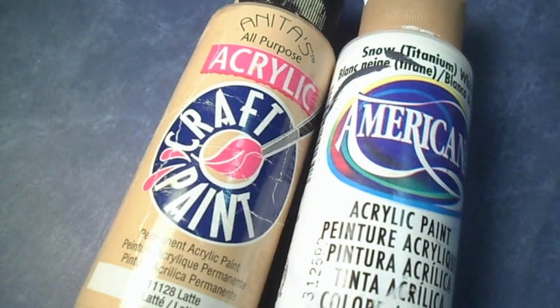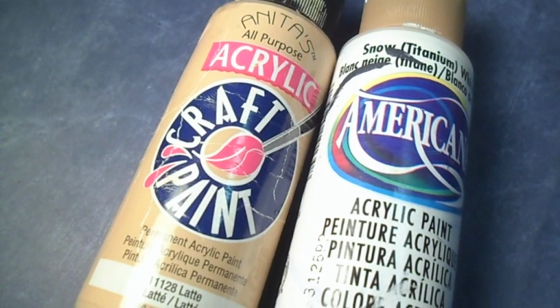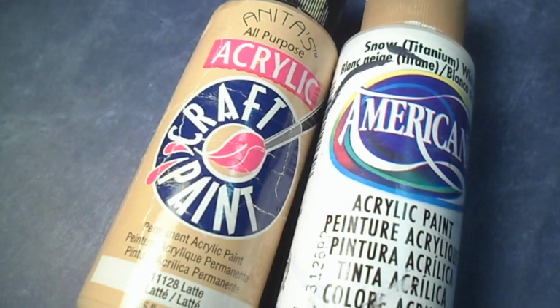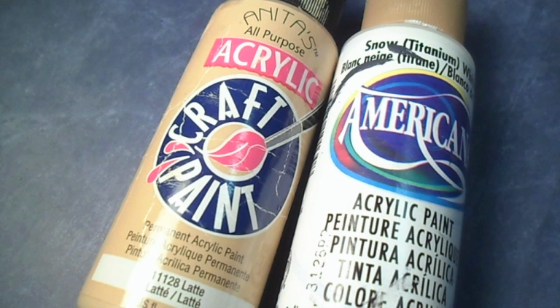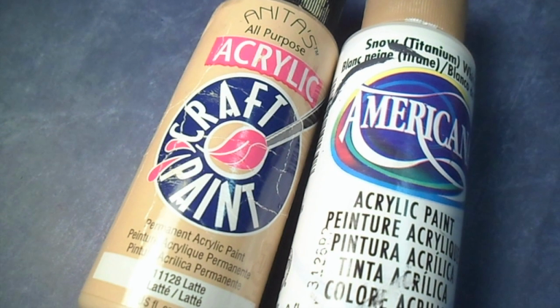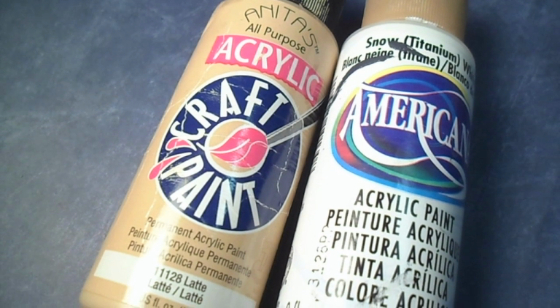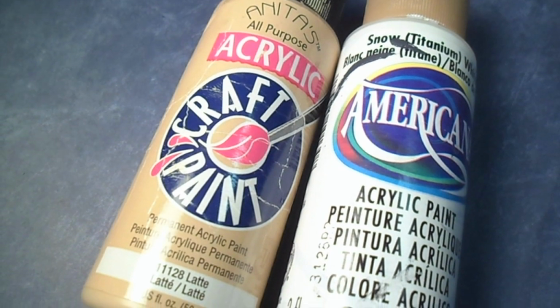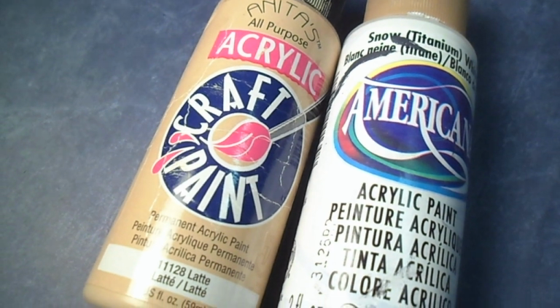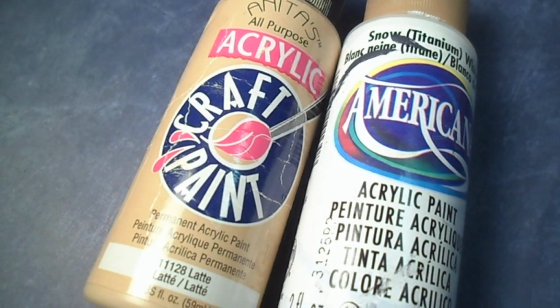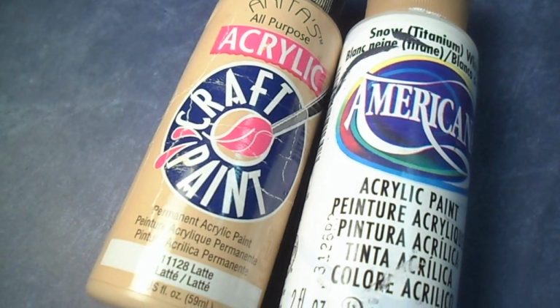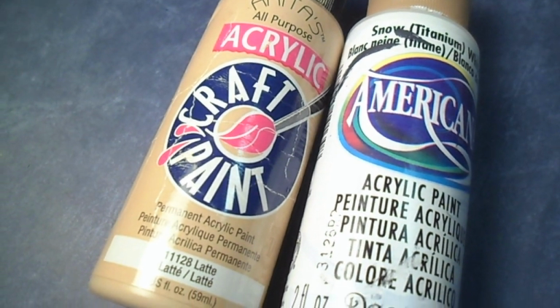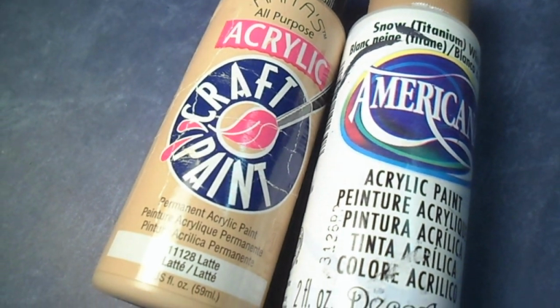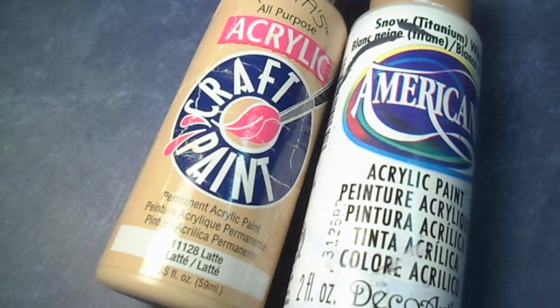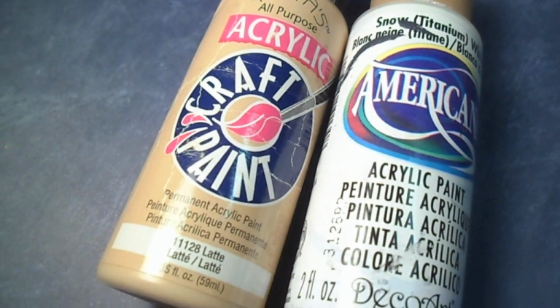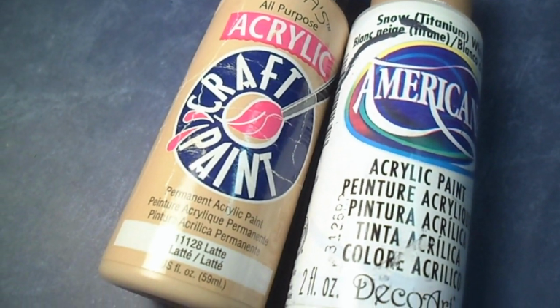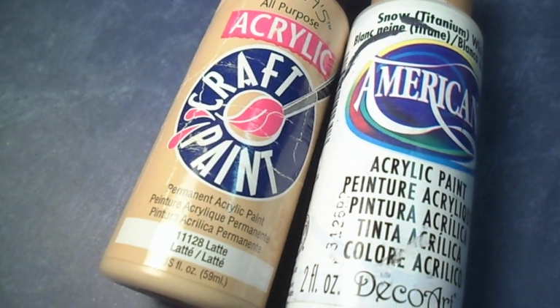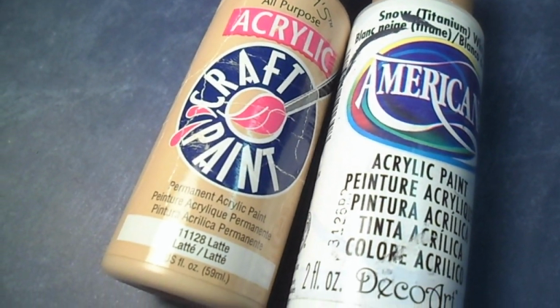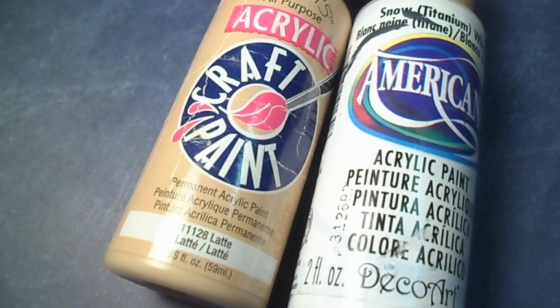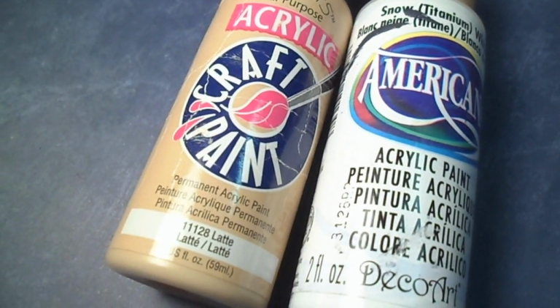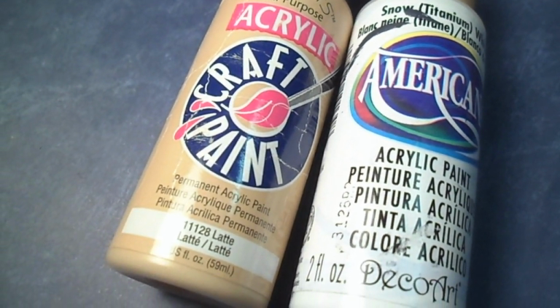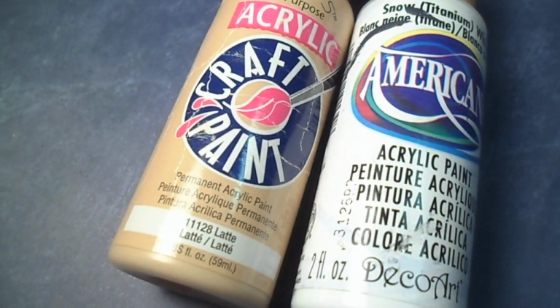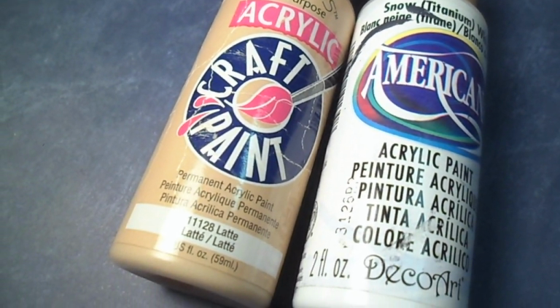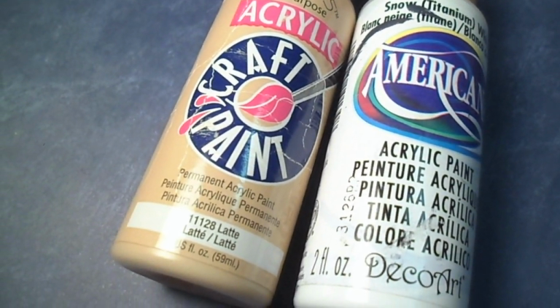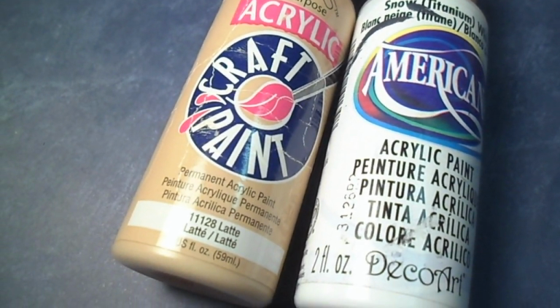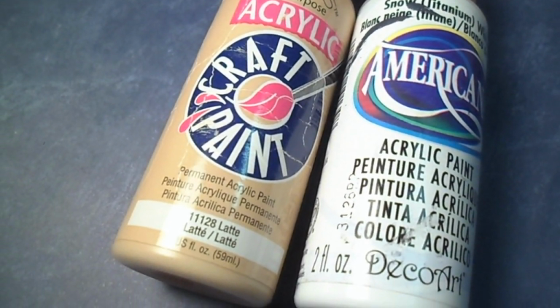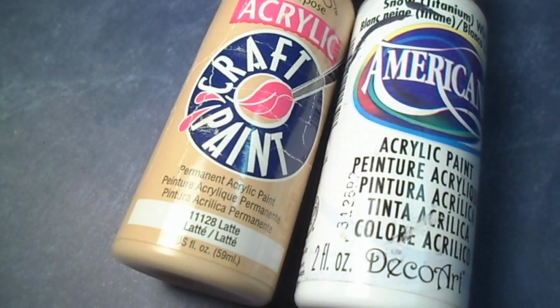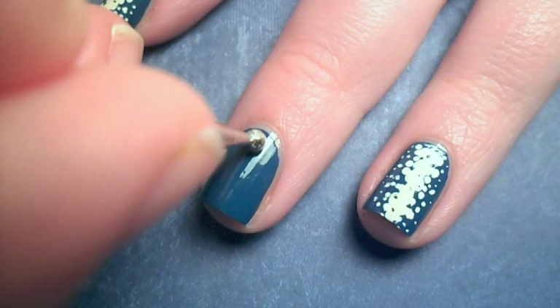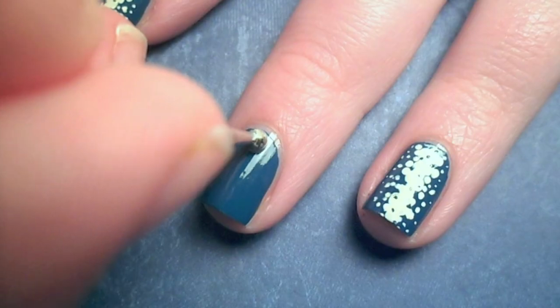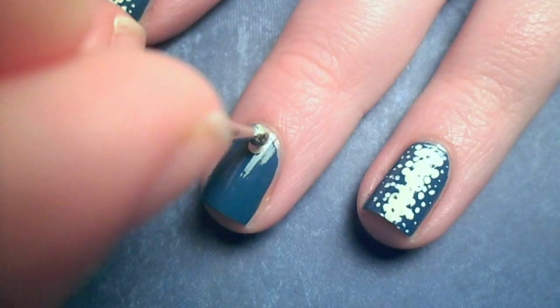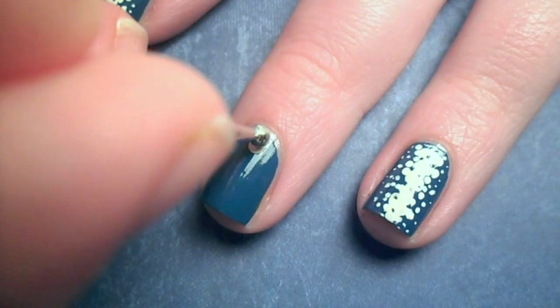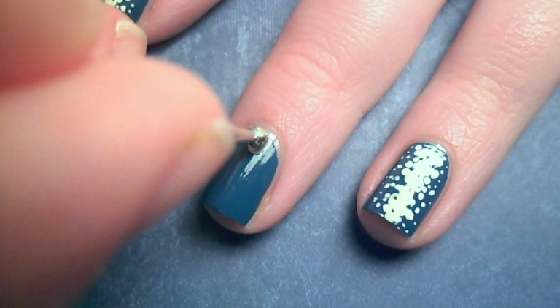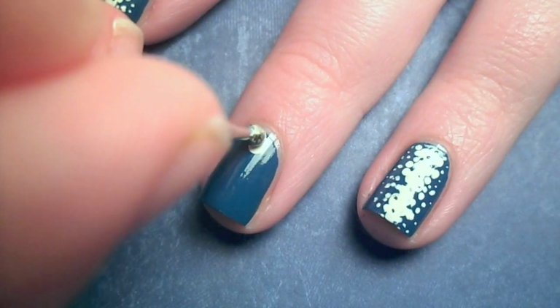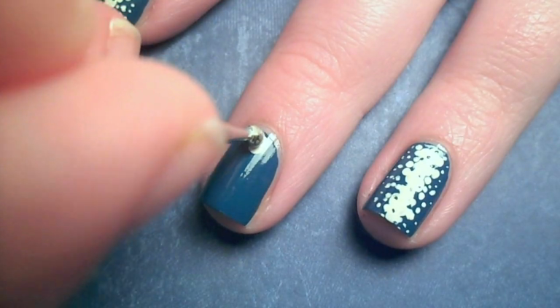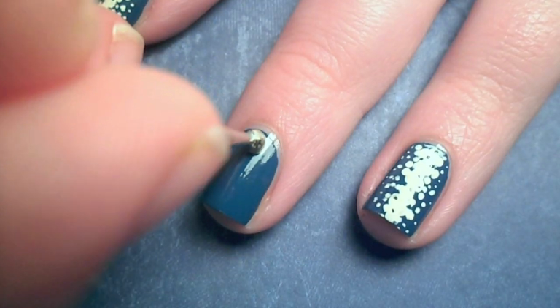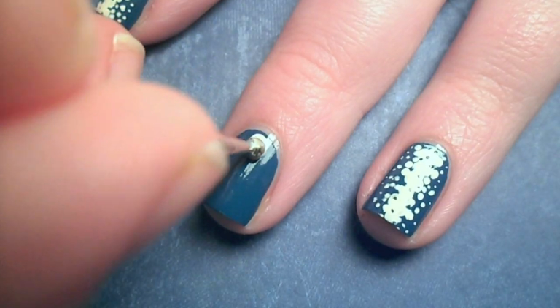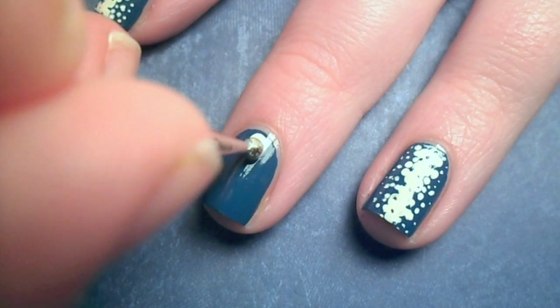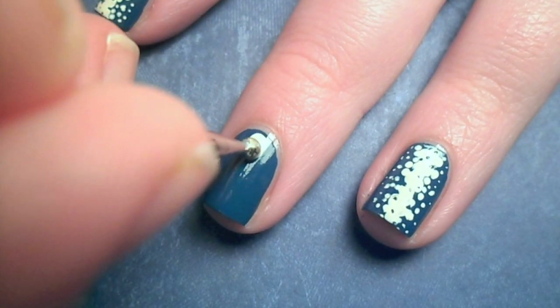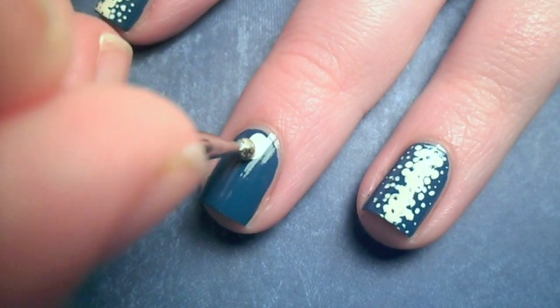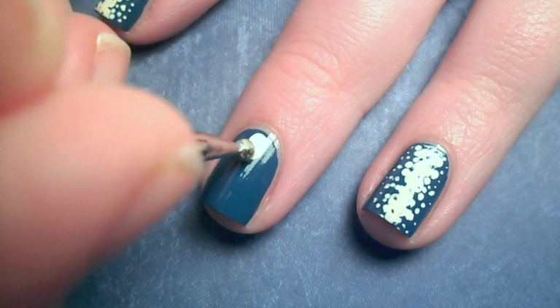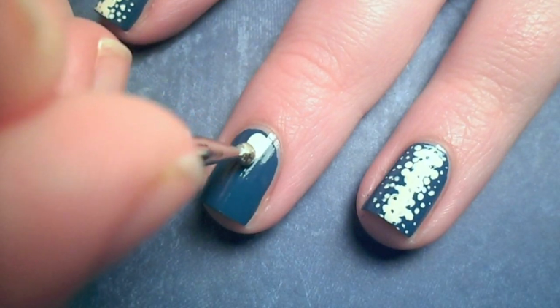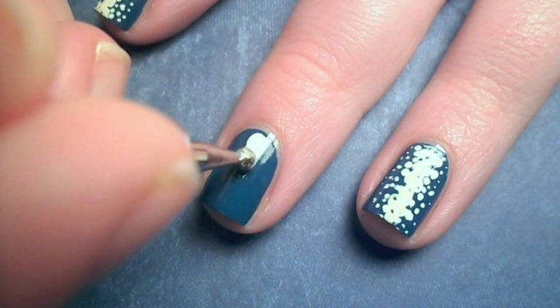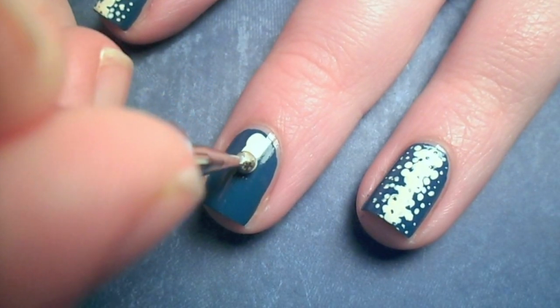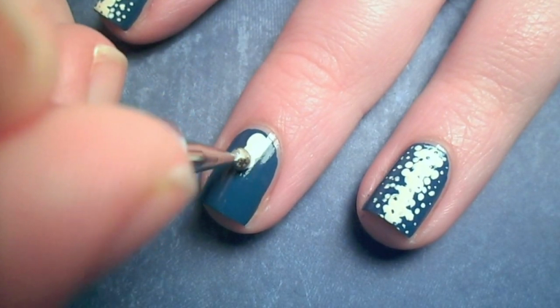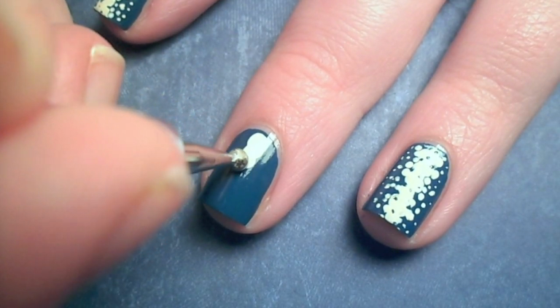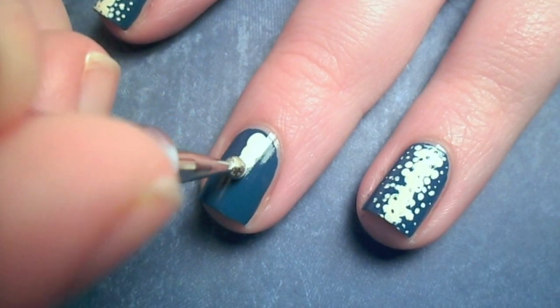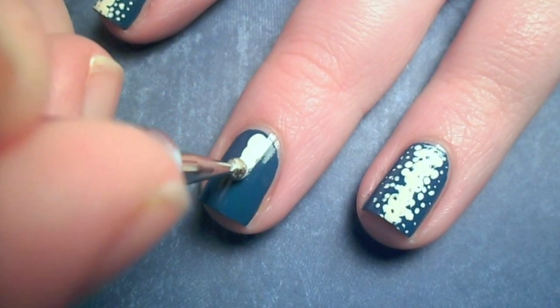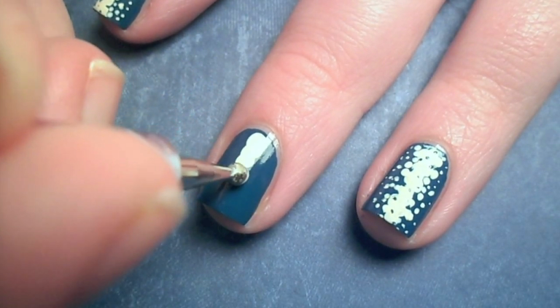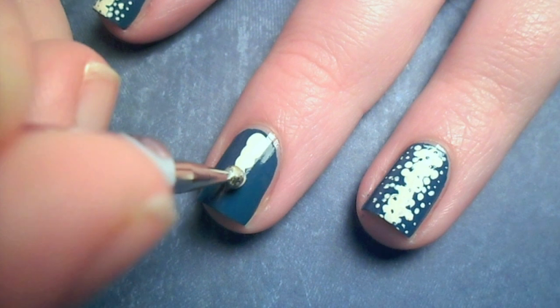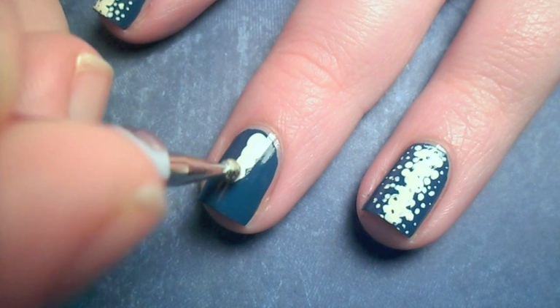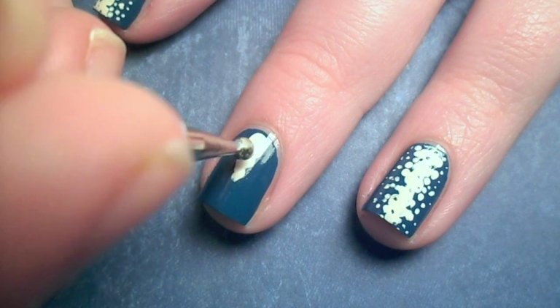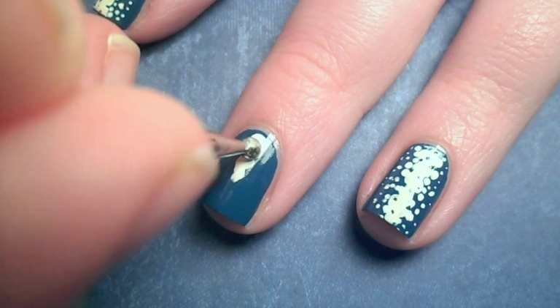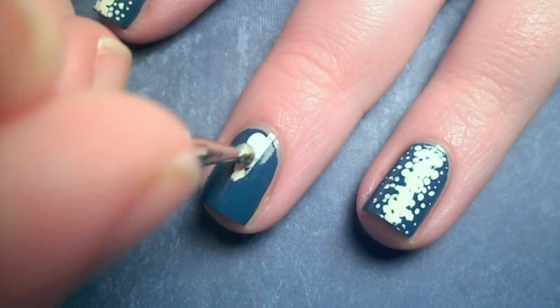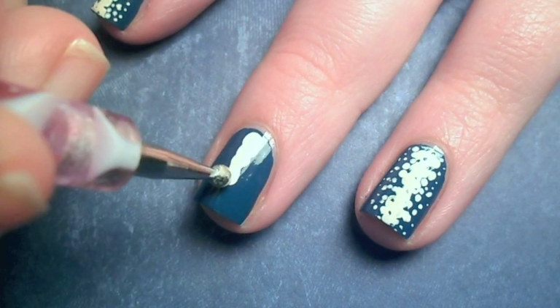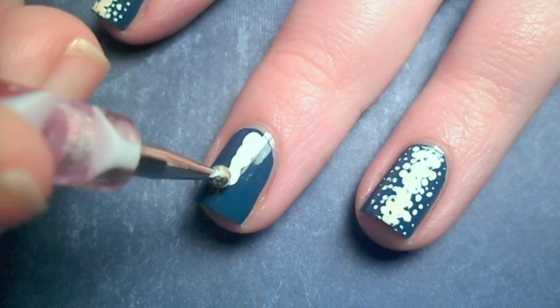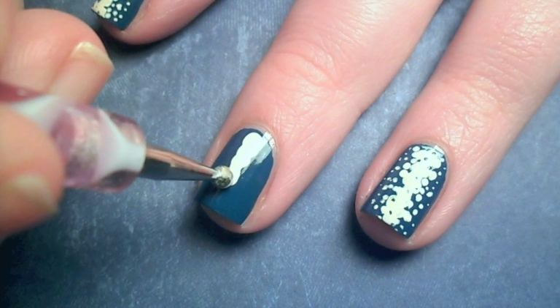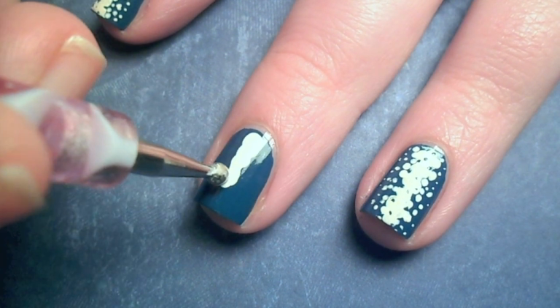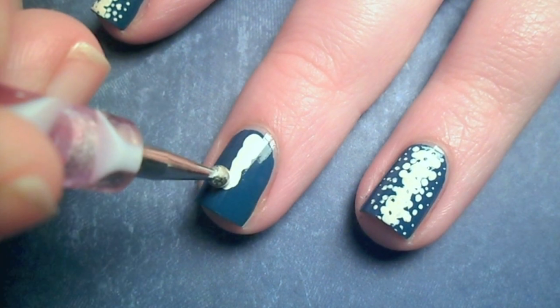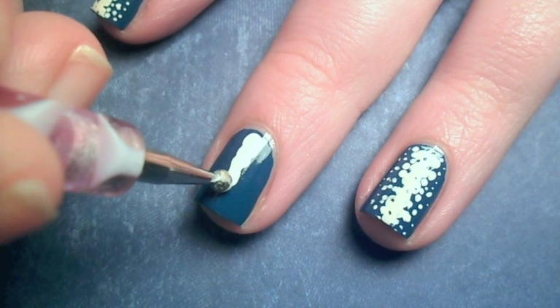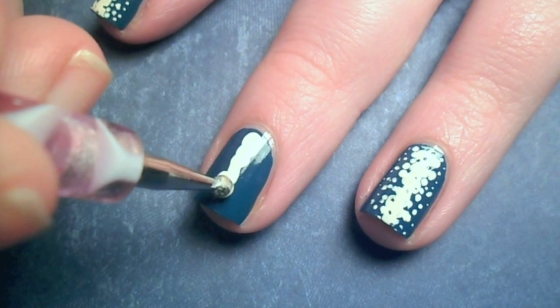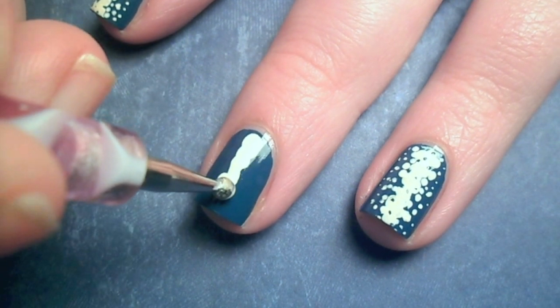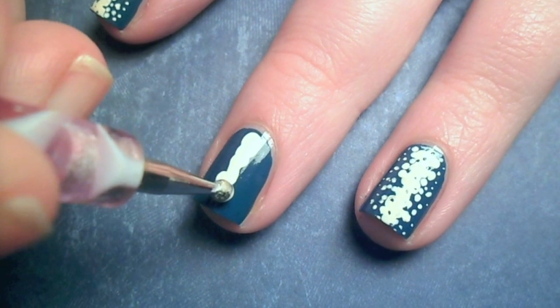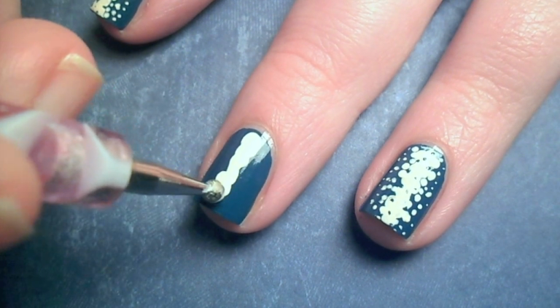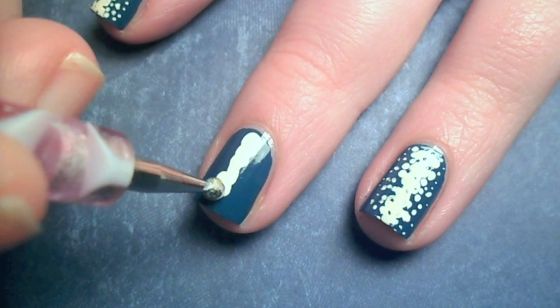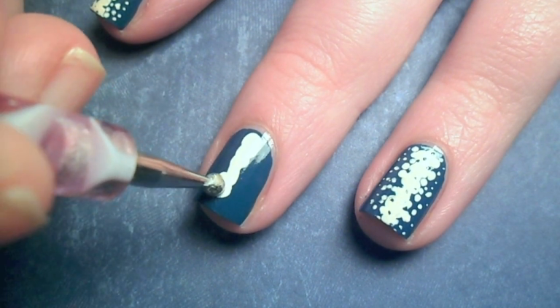Next, I mixed together white and tan paint. Then with a large dotting tool, I messily dotted a line down the center of my nail.